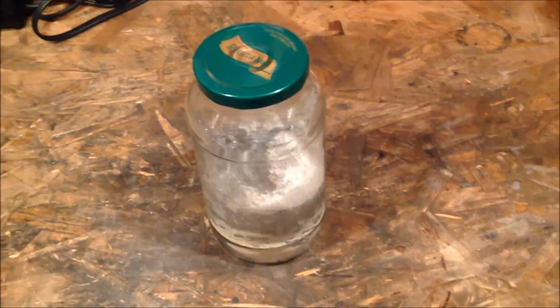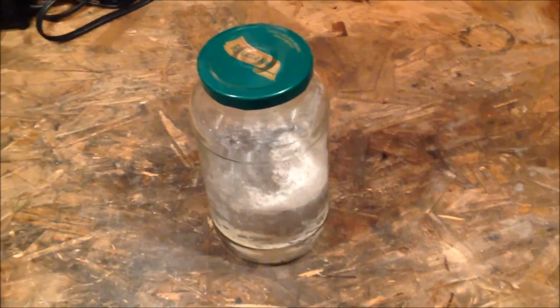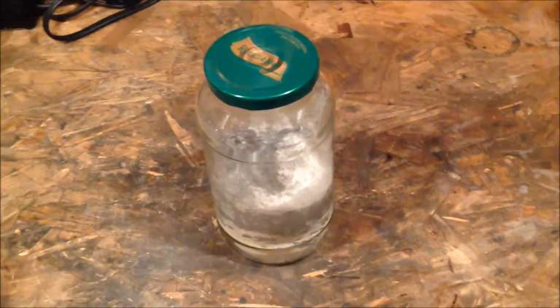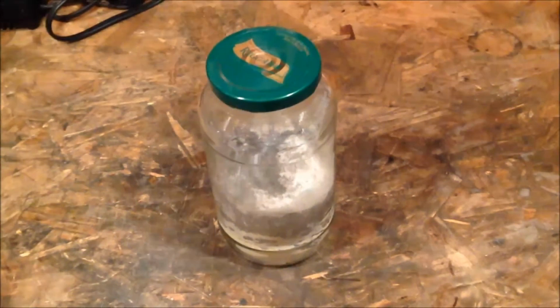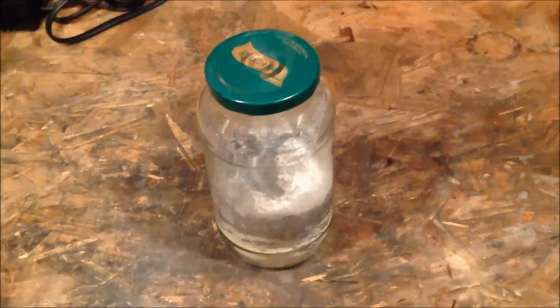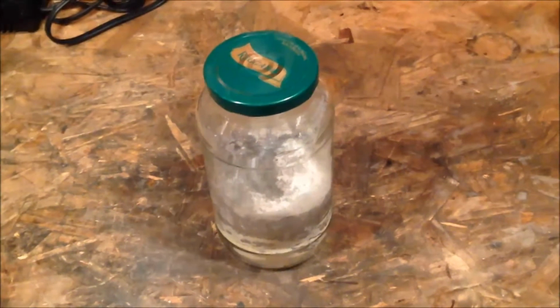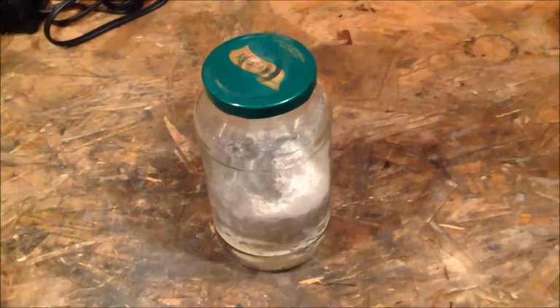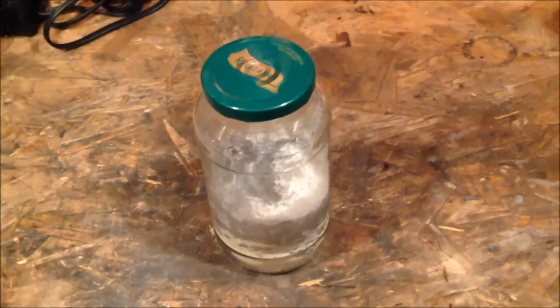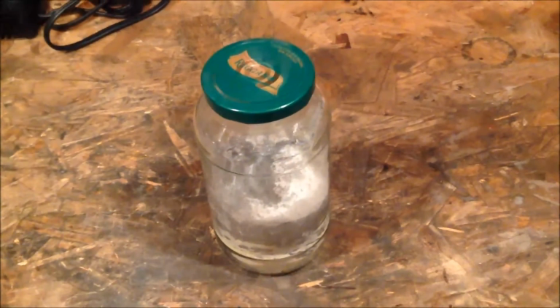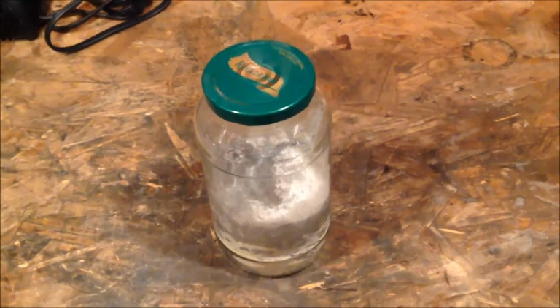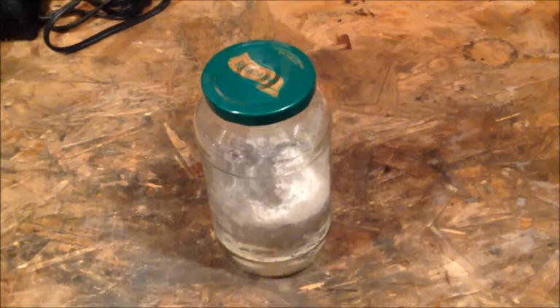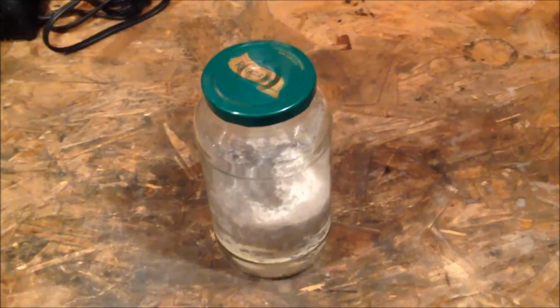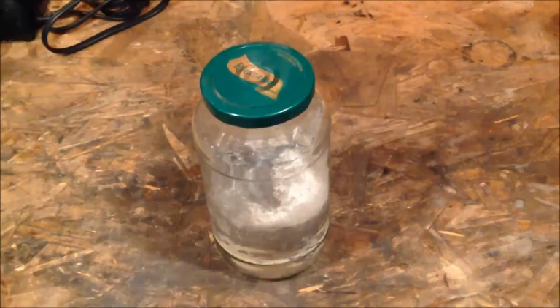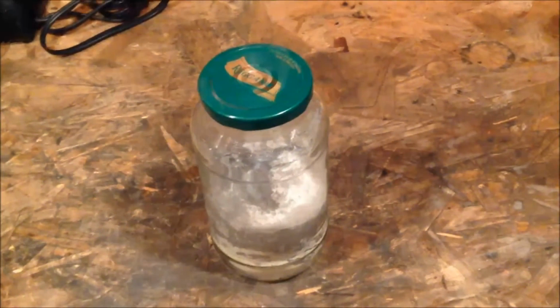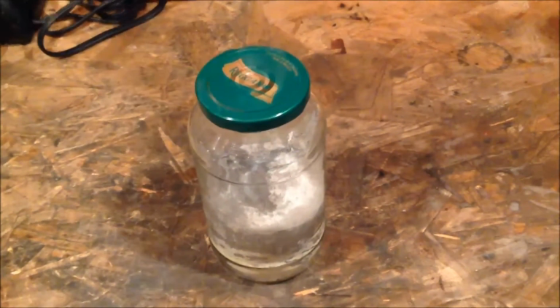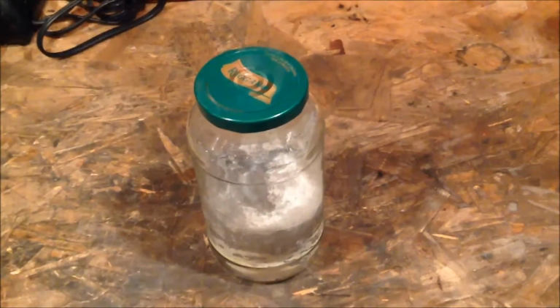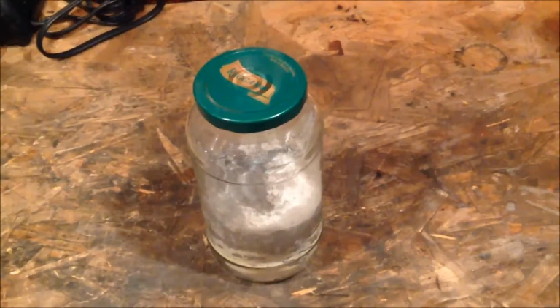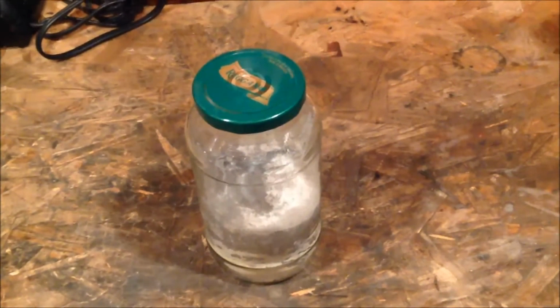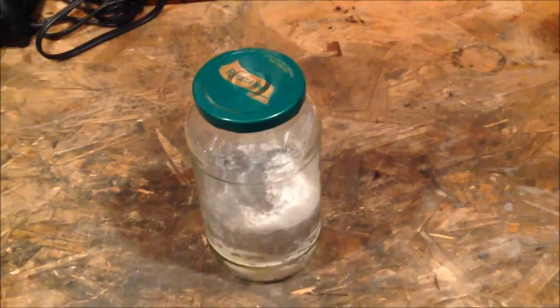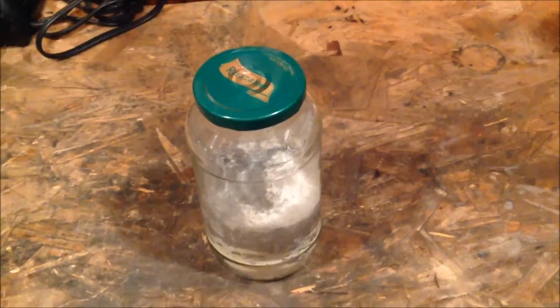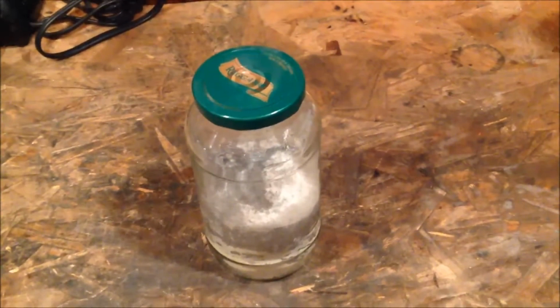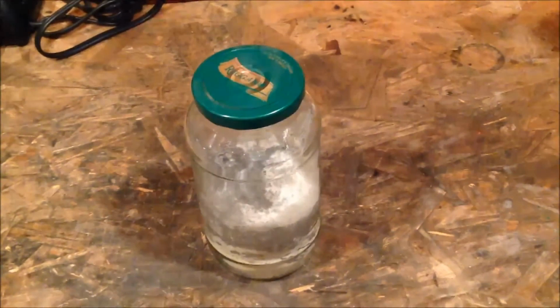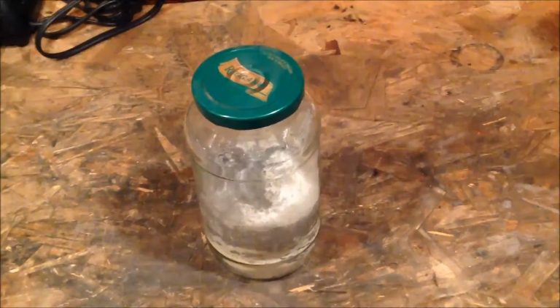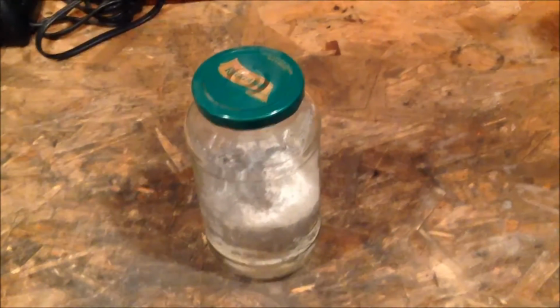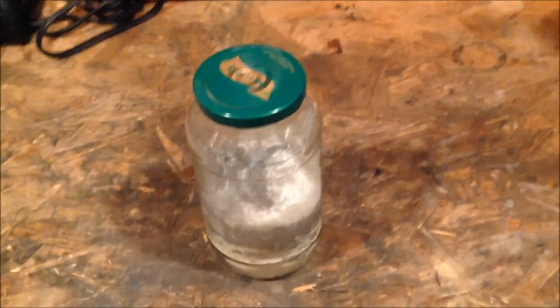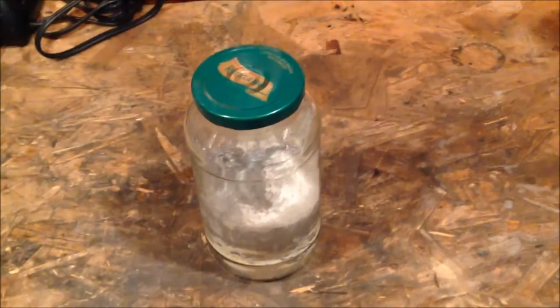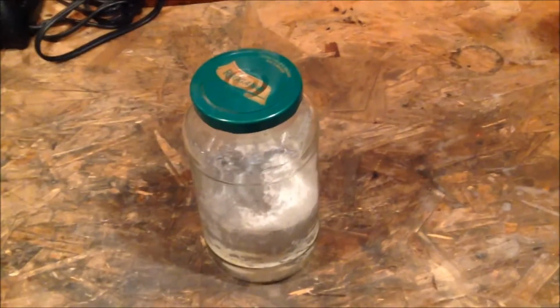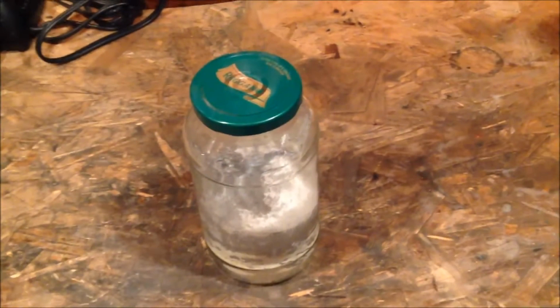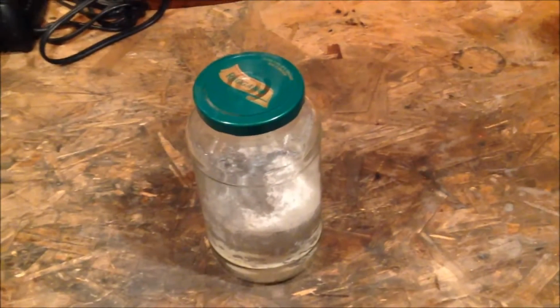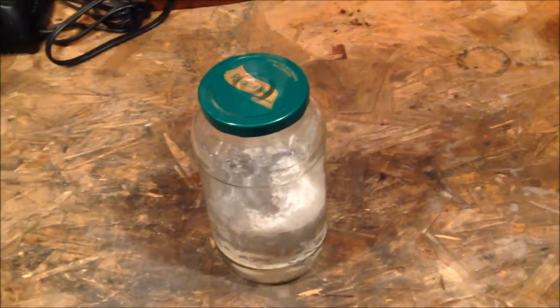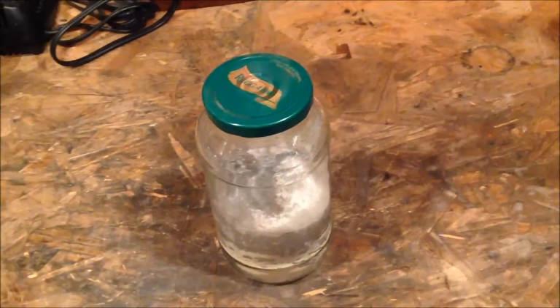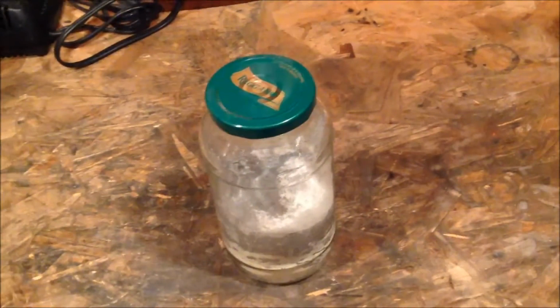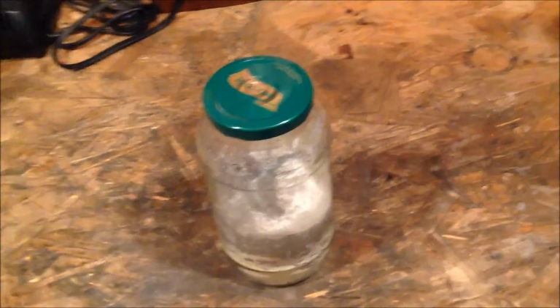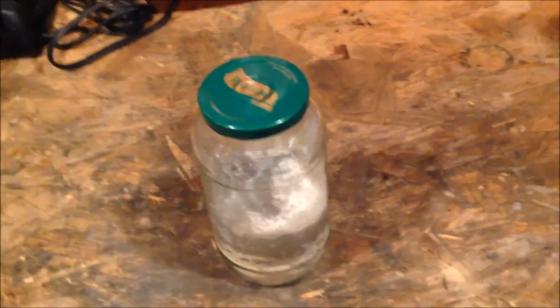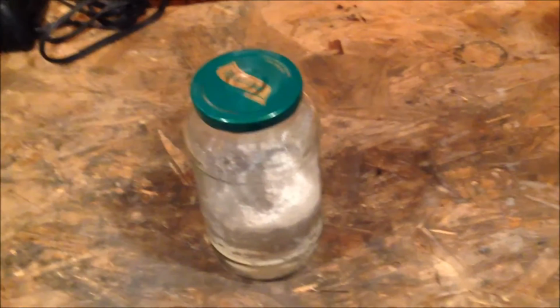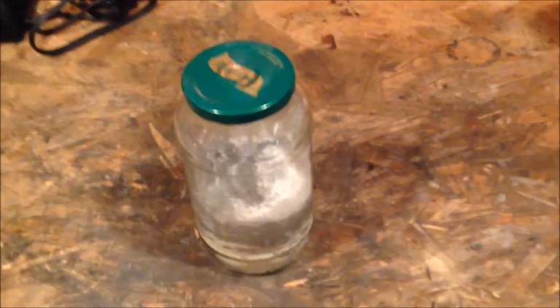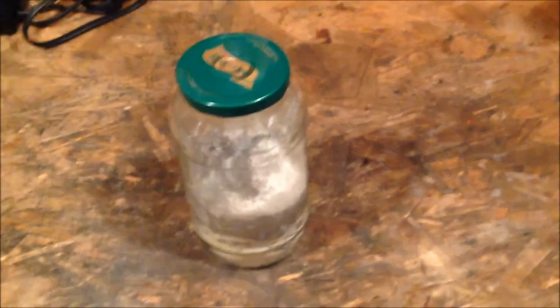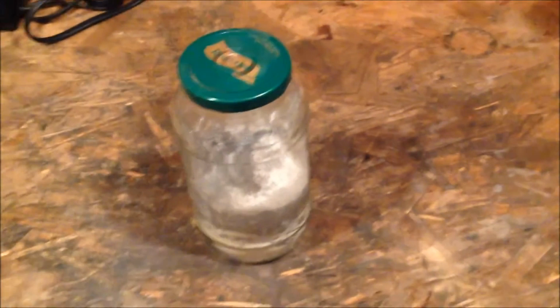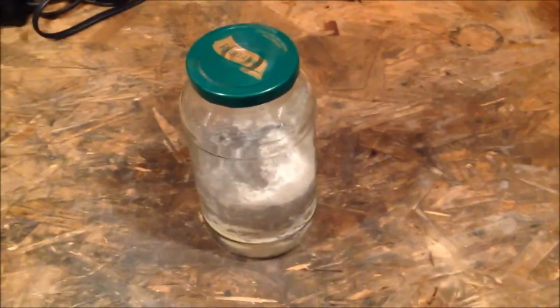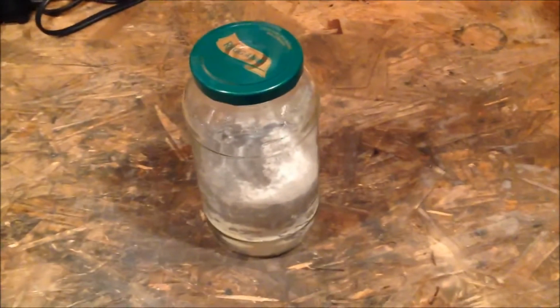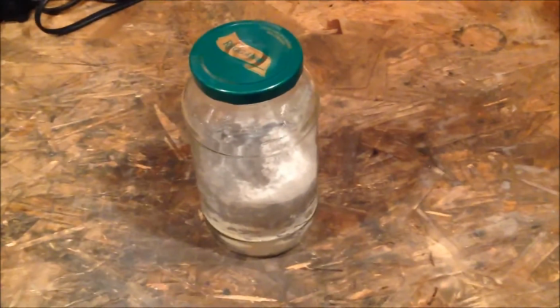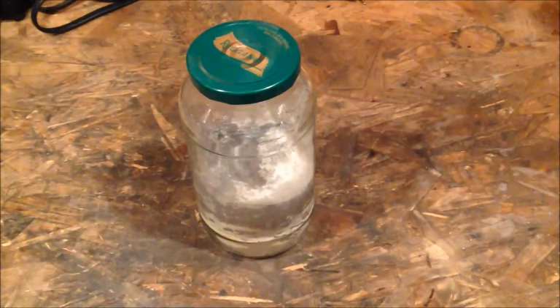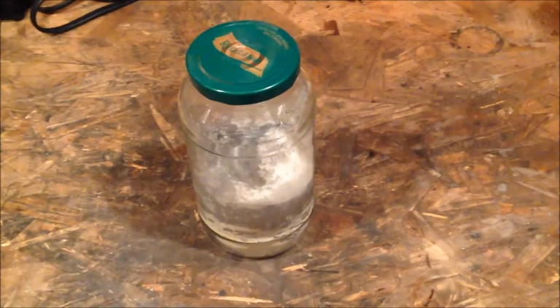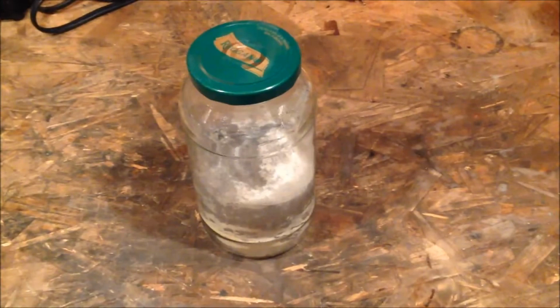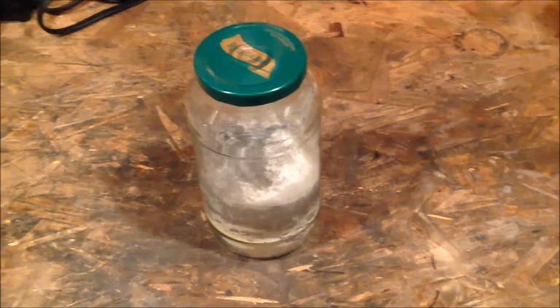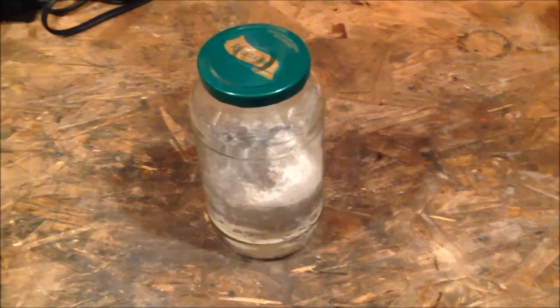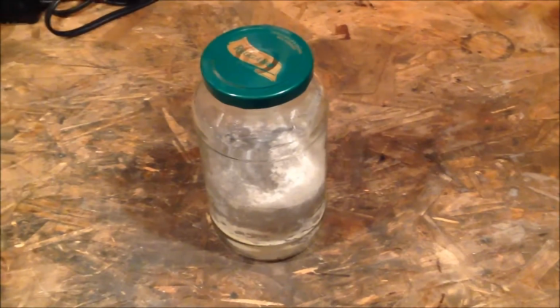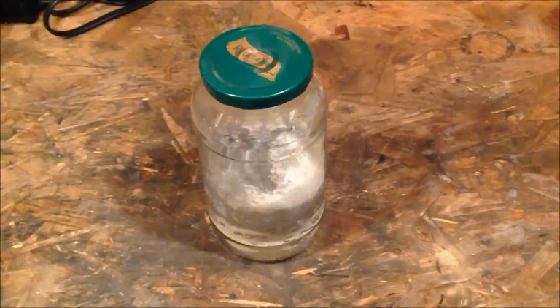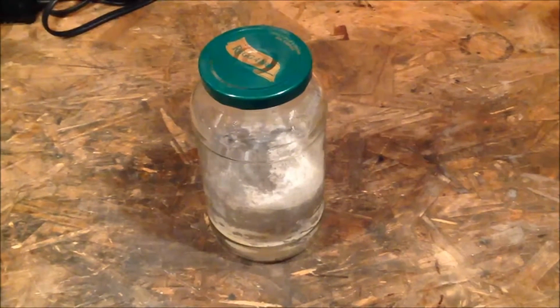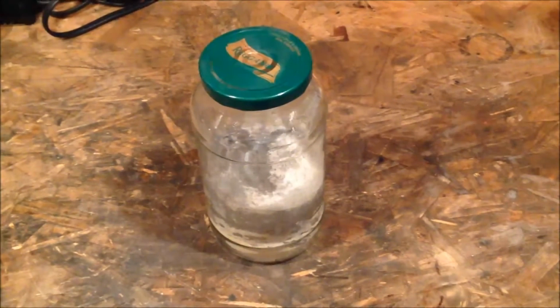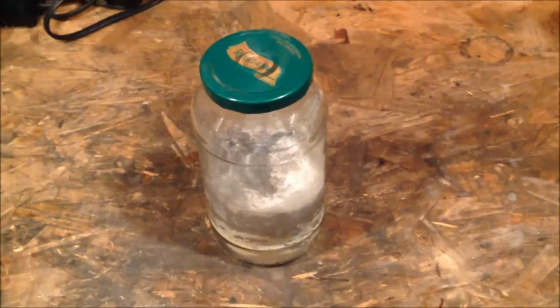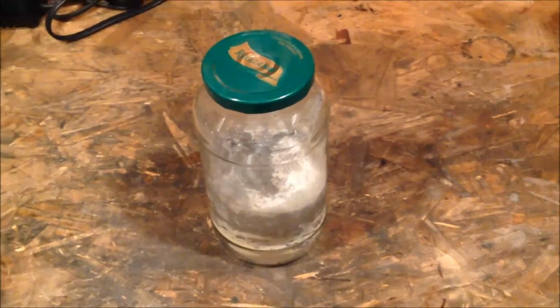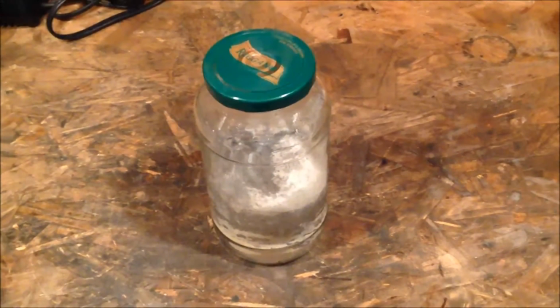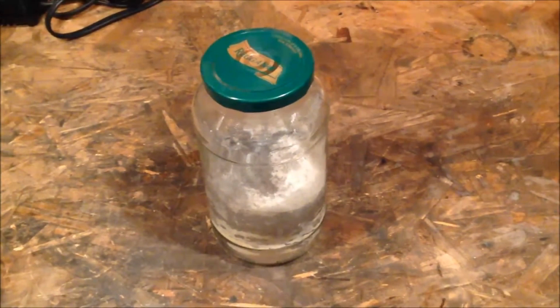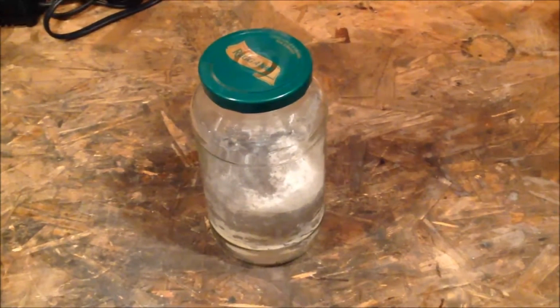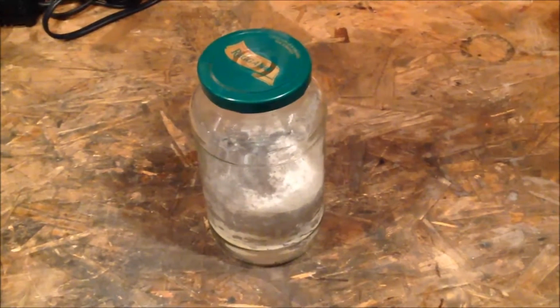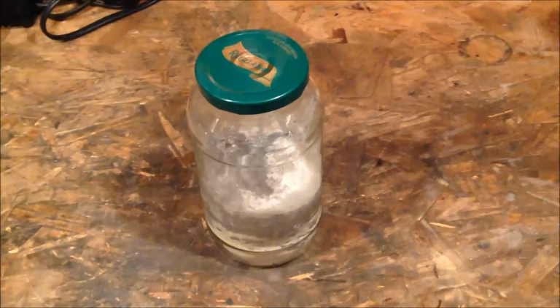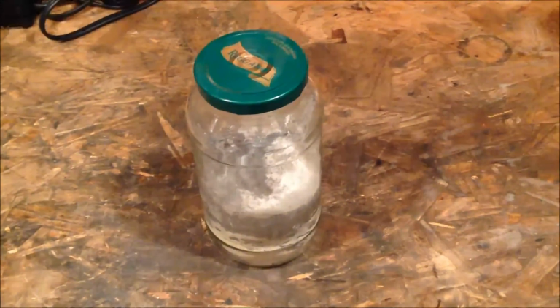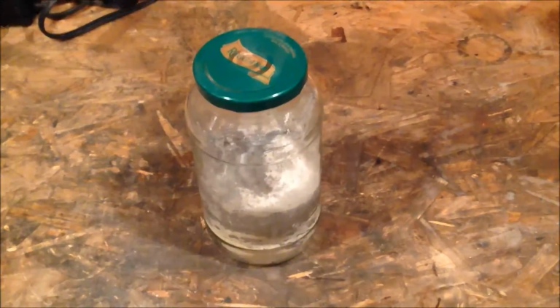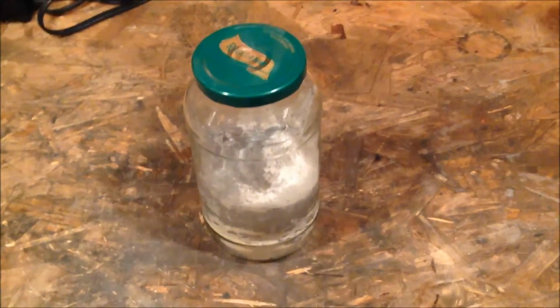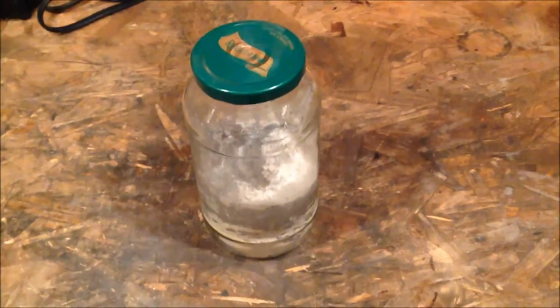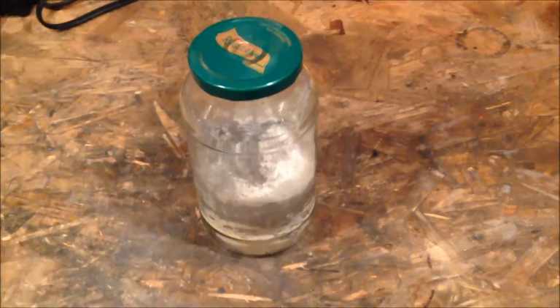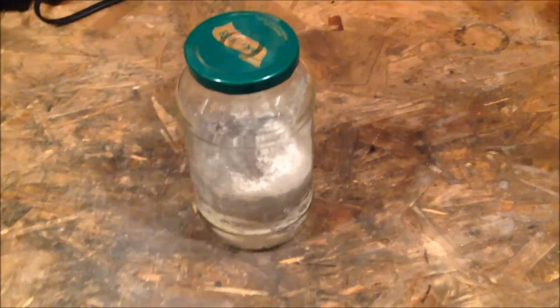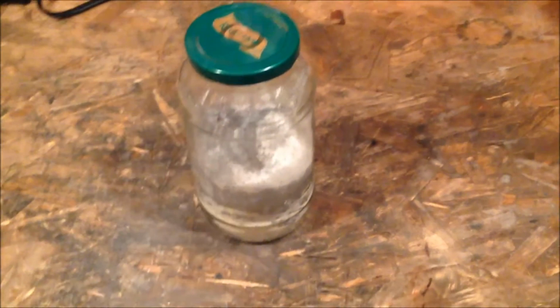Hey YouTube! Today I had a fun little experiment planned. I'm going to be making silicon, the metalloid, from sand.